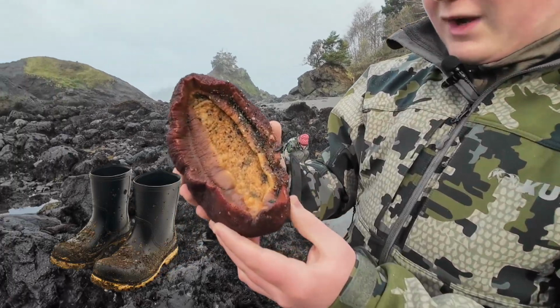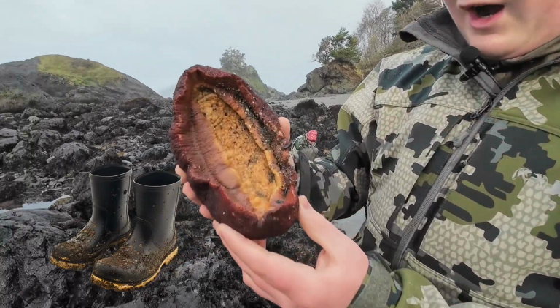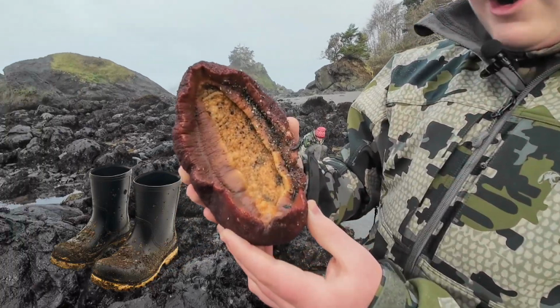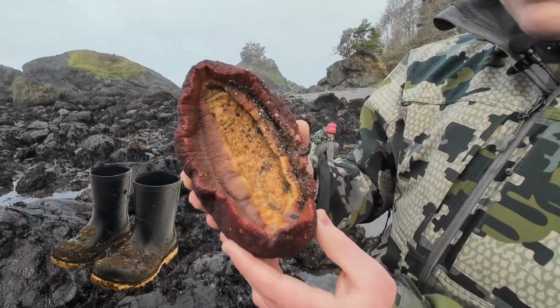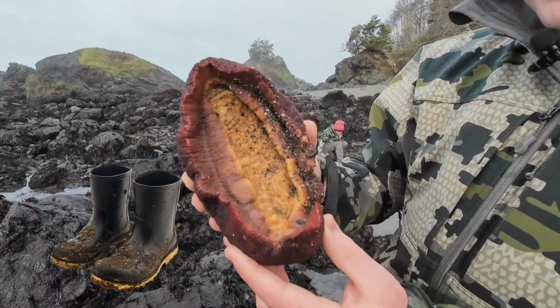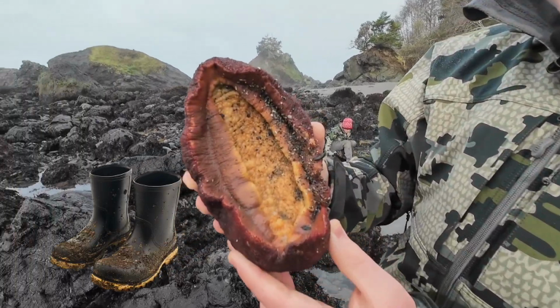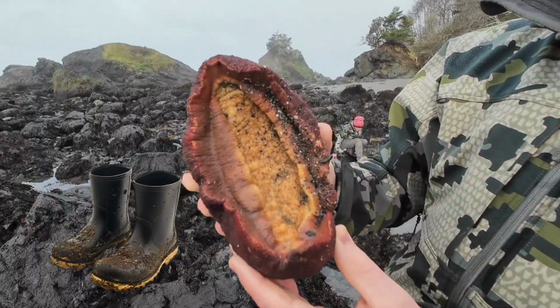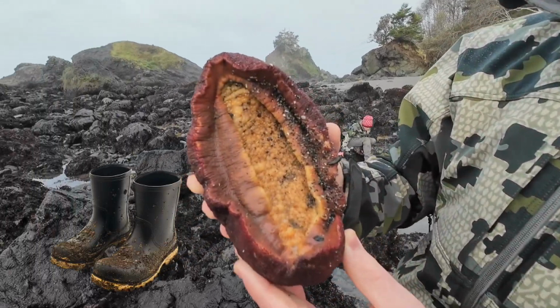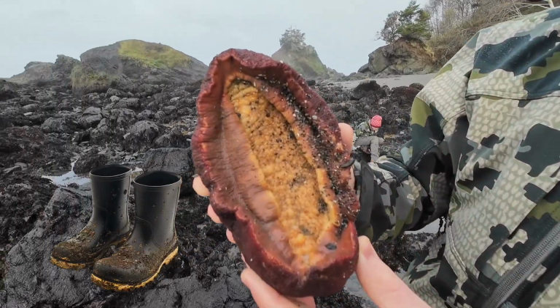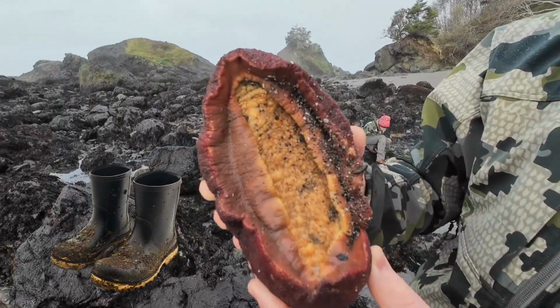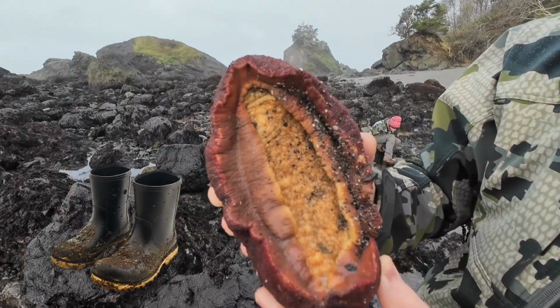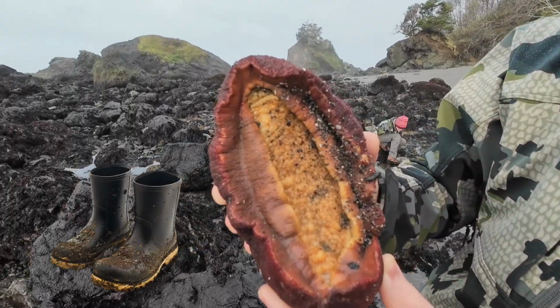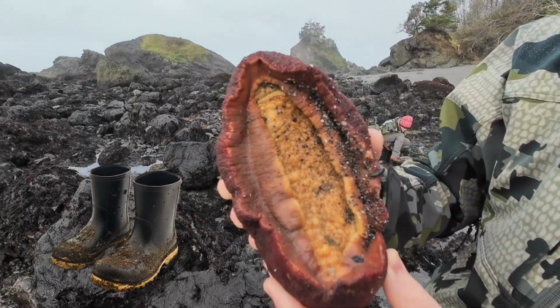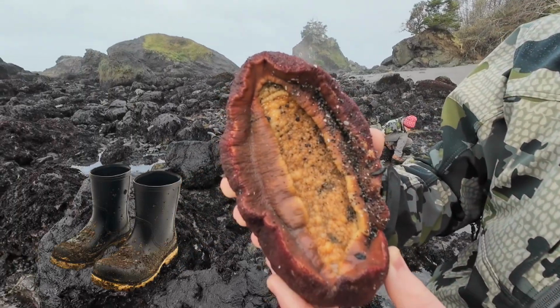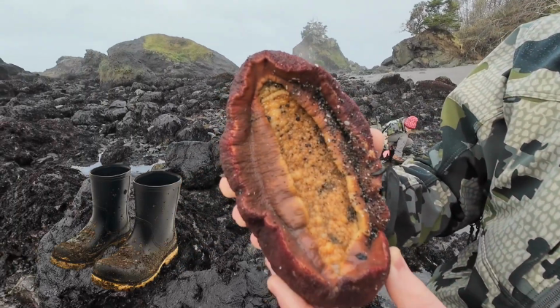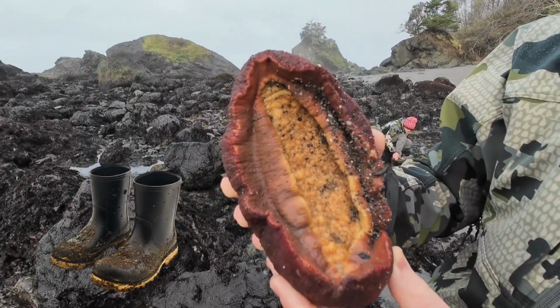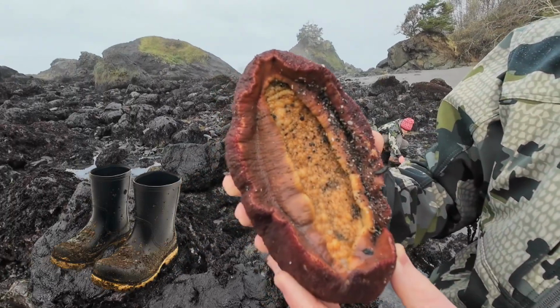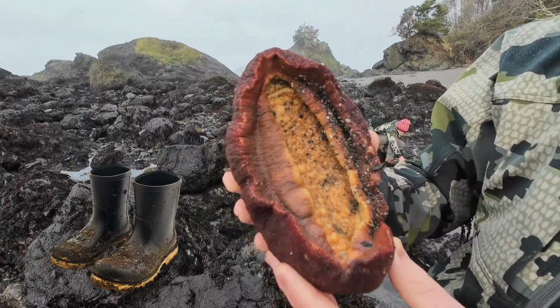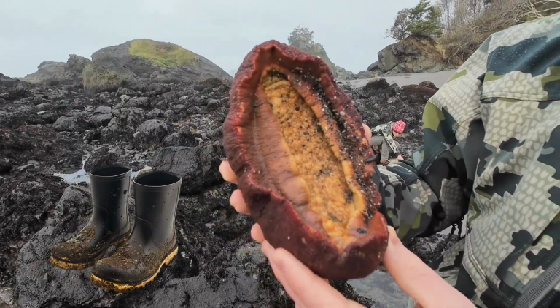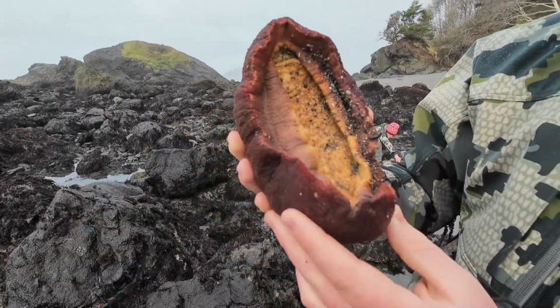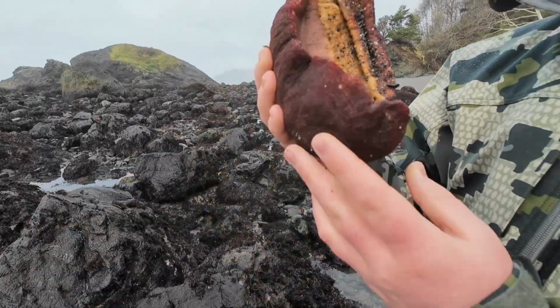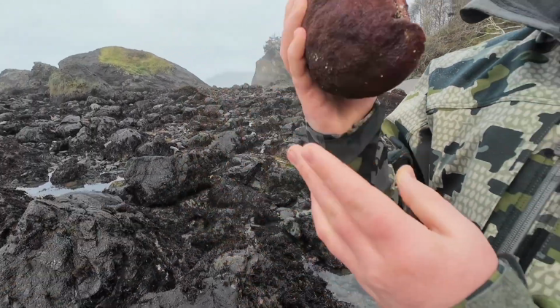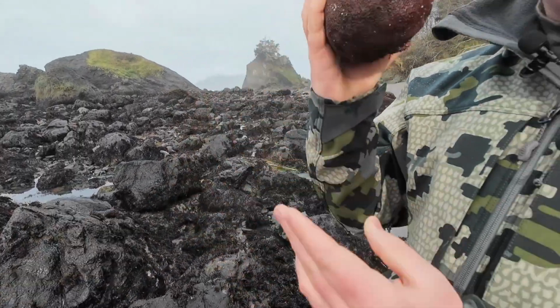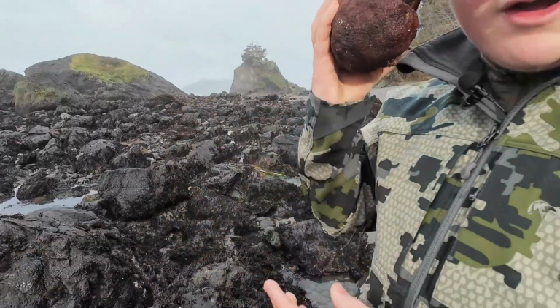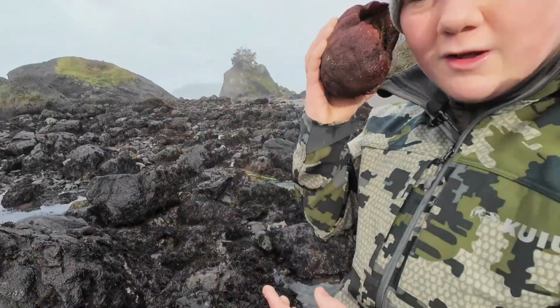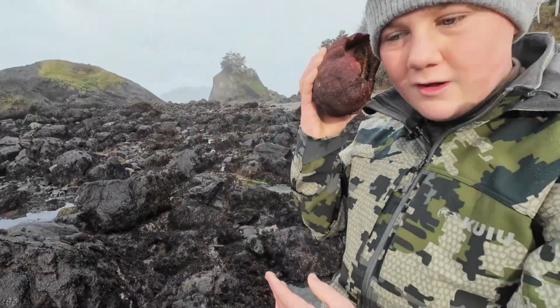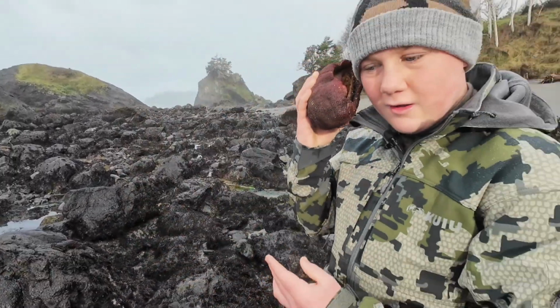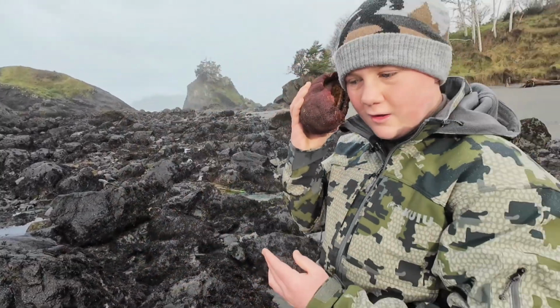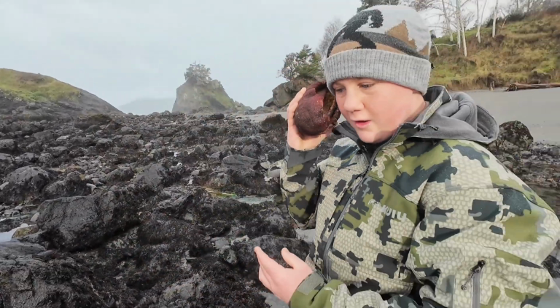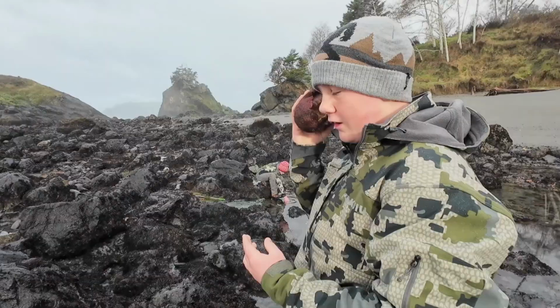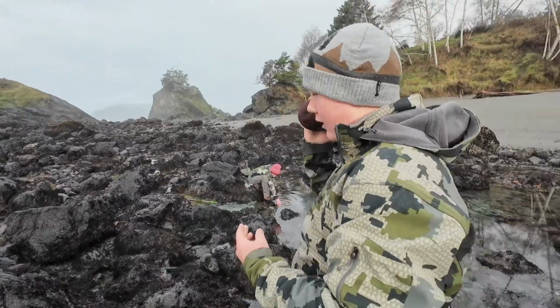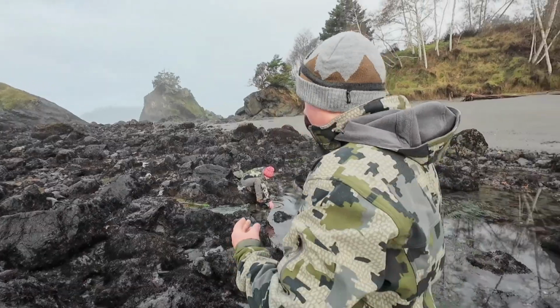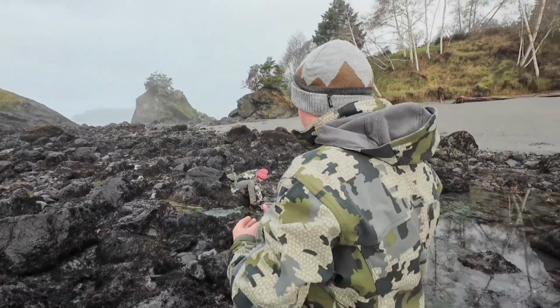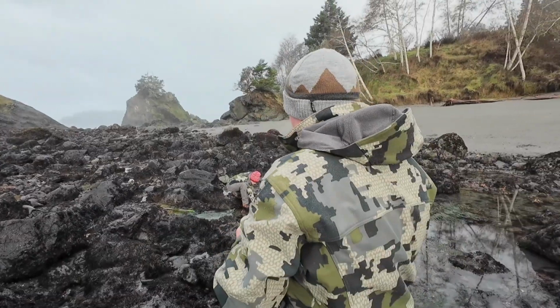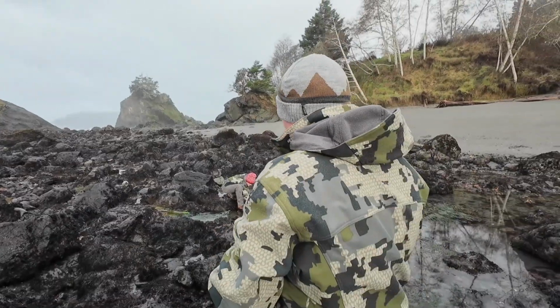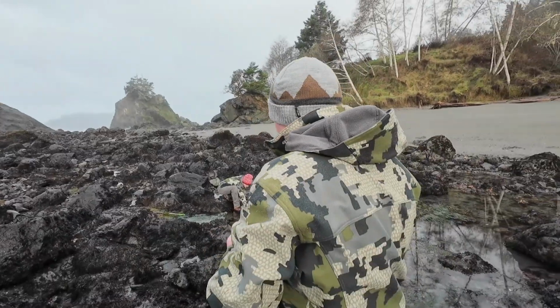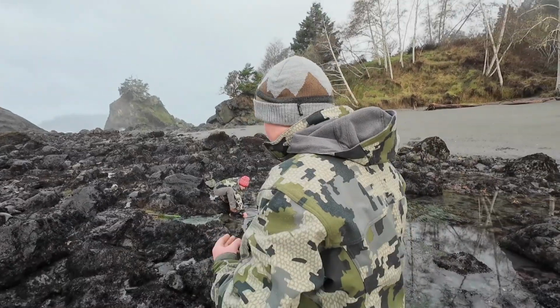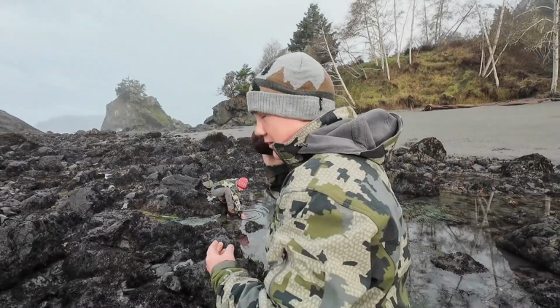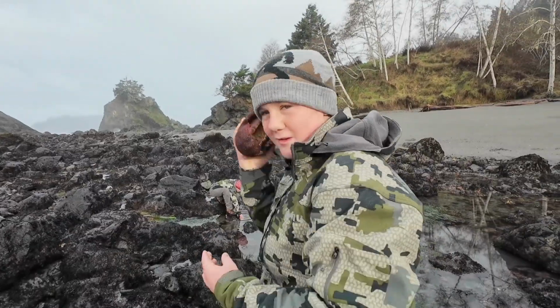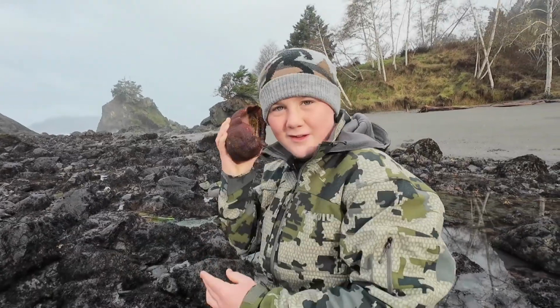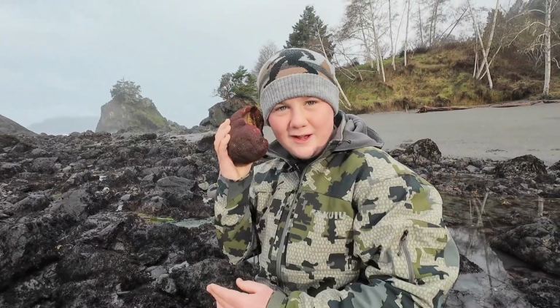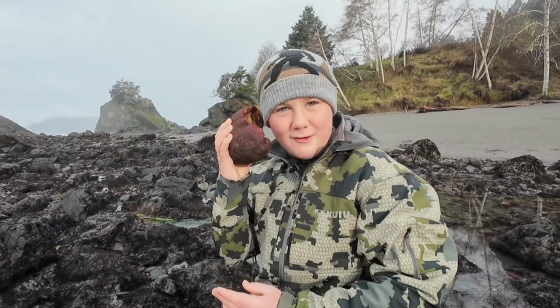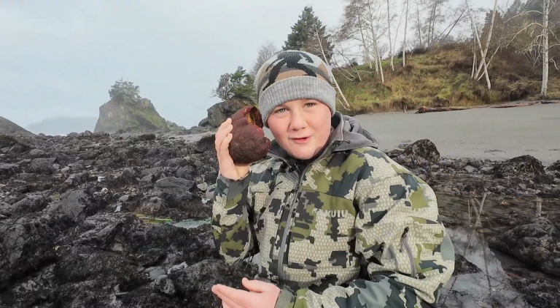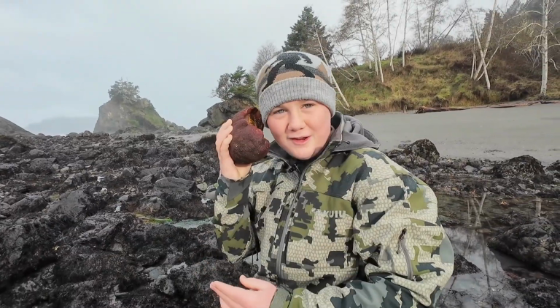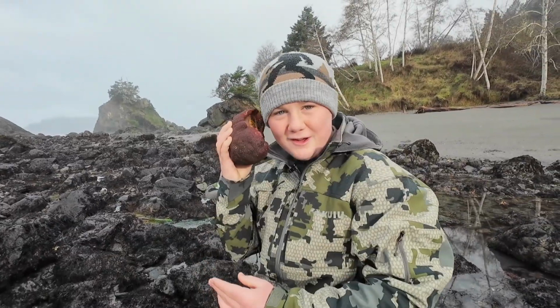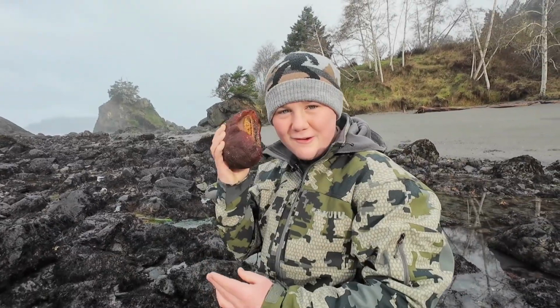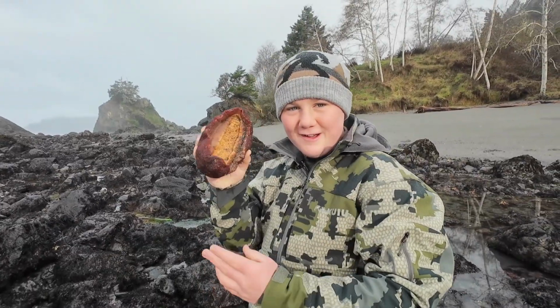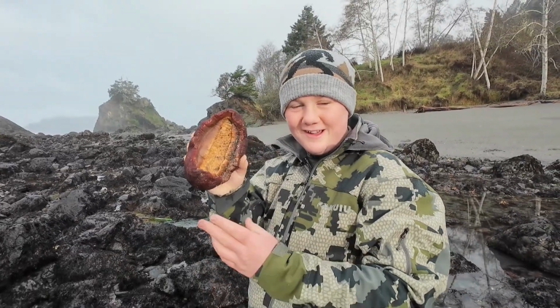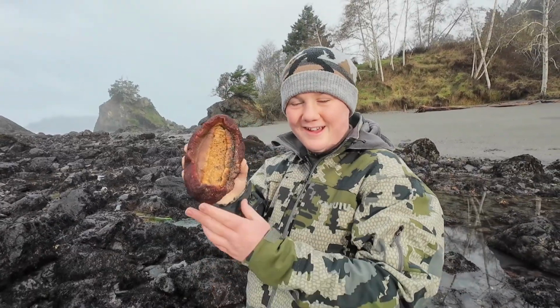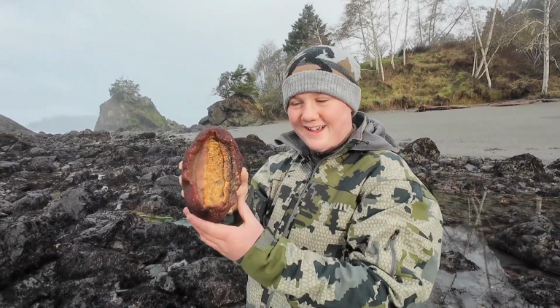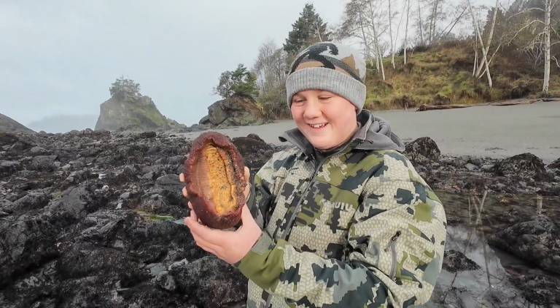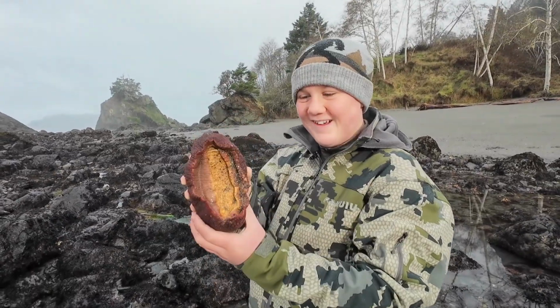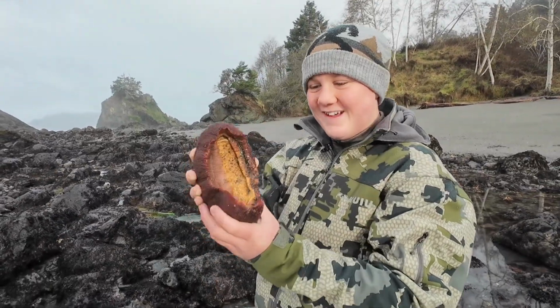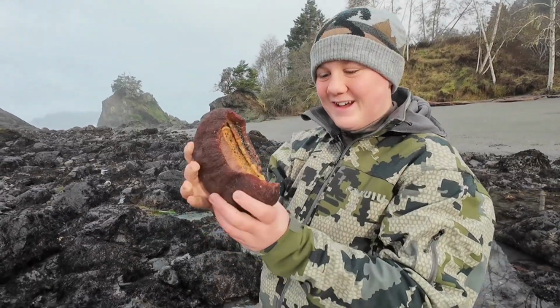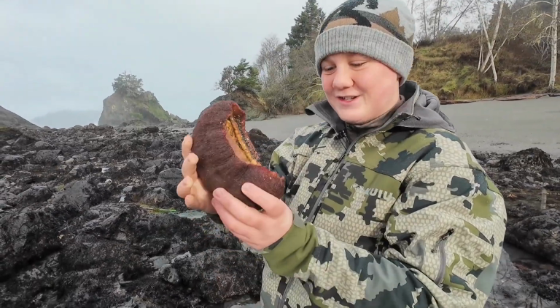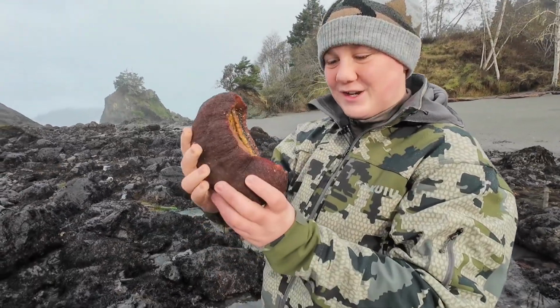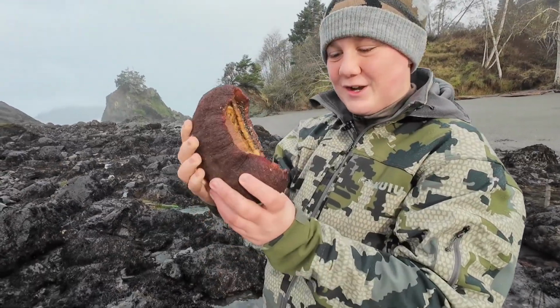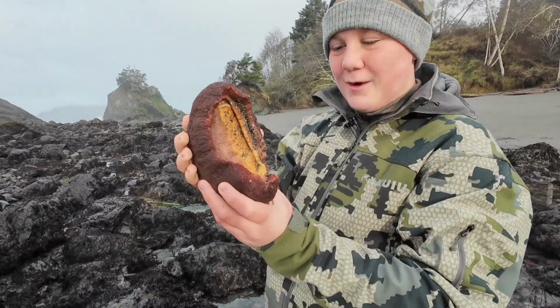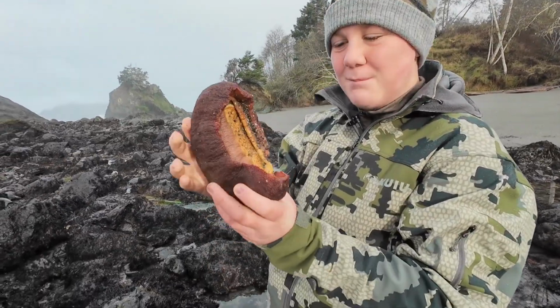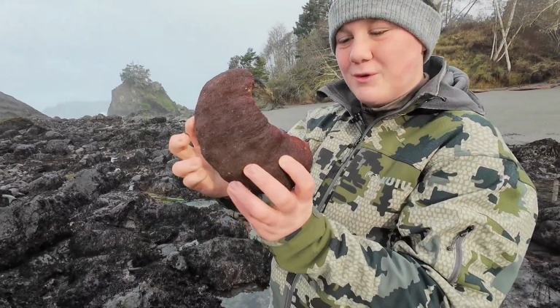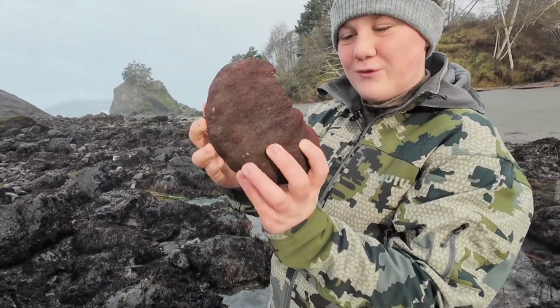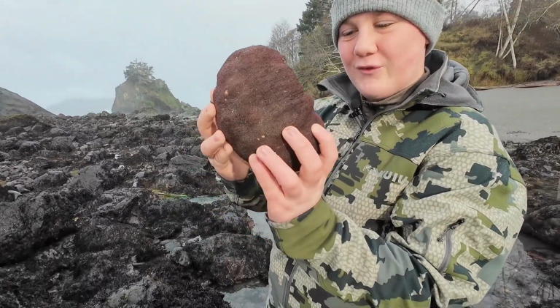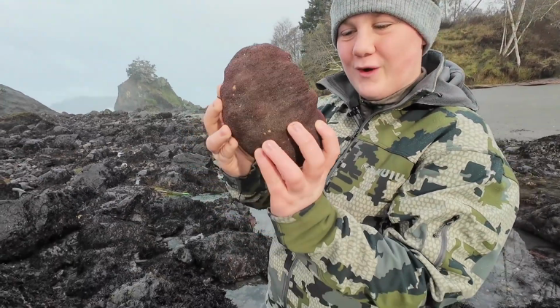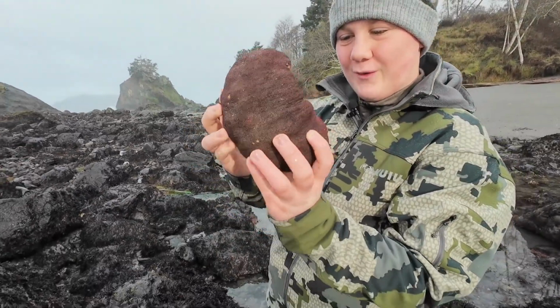I almost think it kind of looks like a phone as well. Hello? Anyone there? It's a gumboot phone.